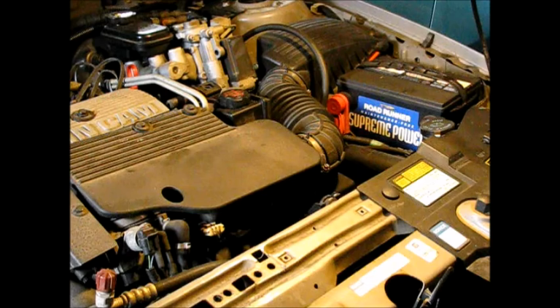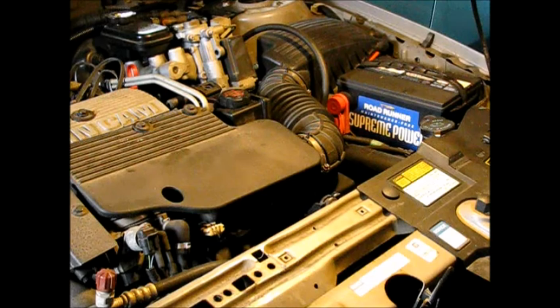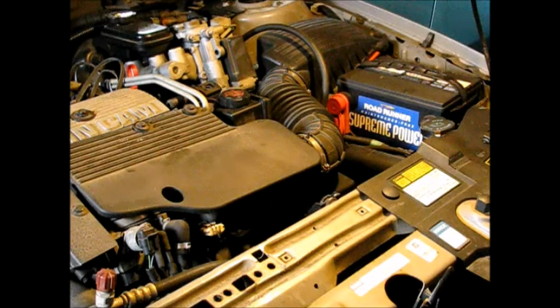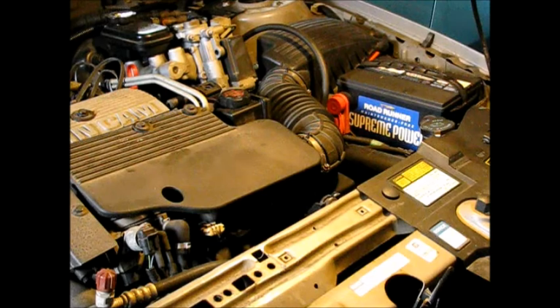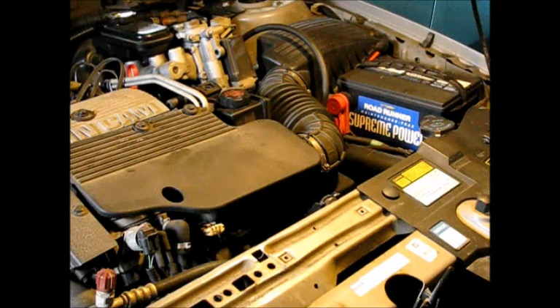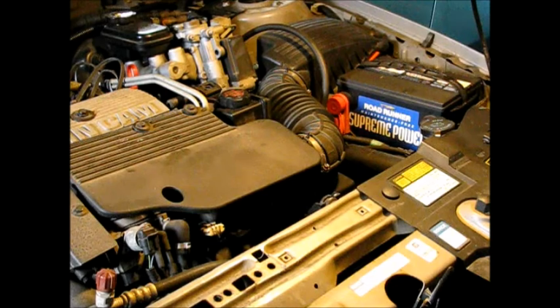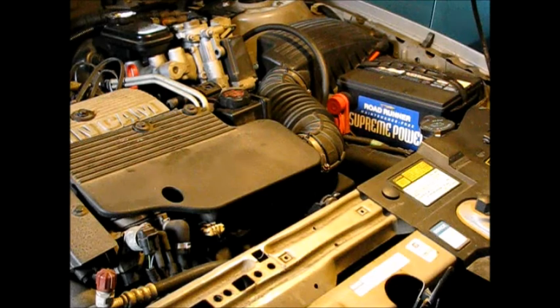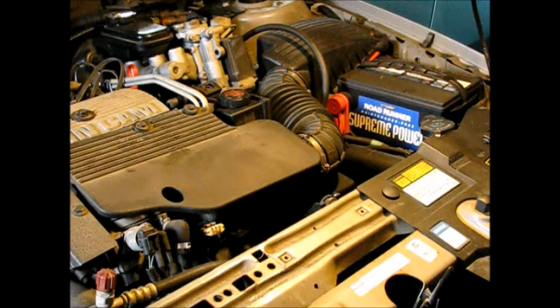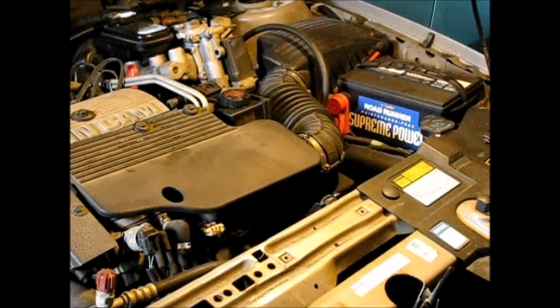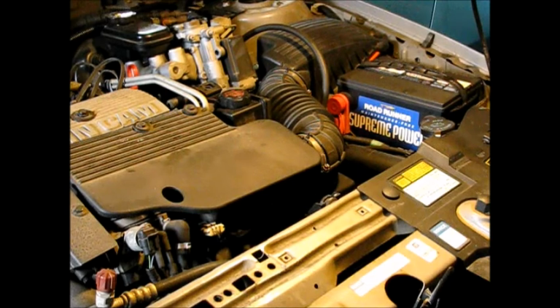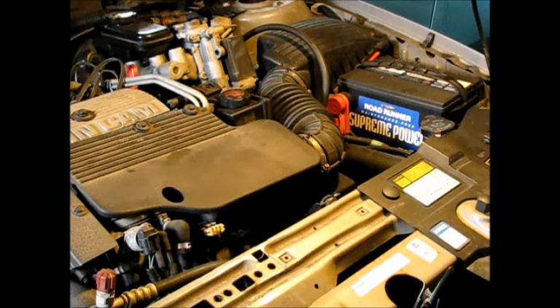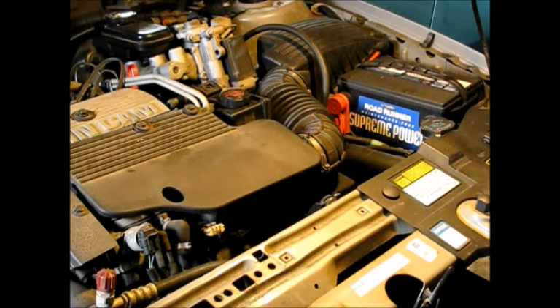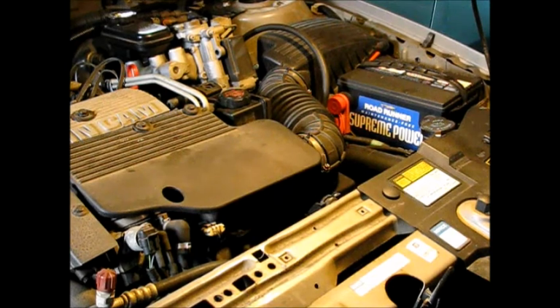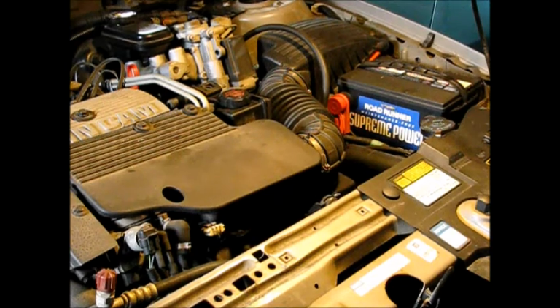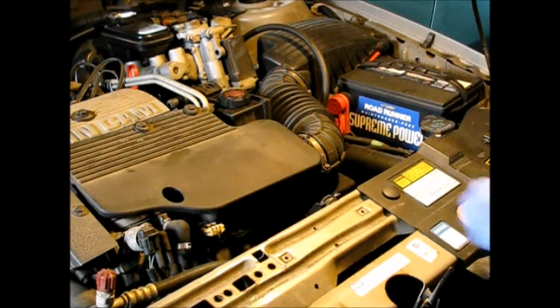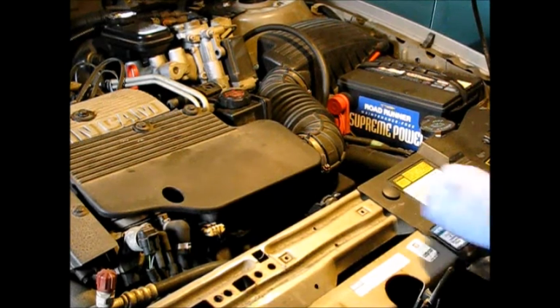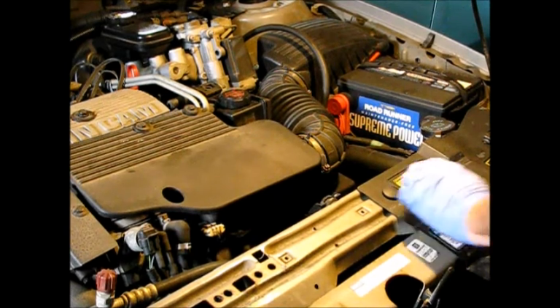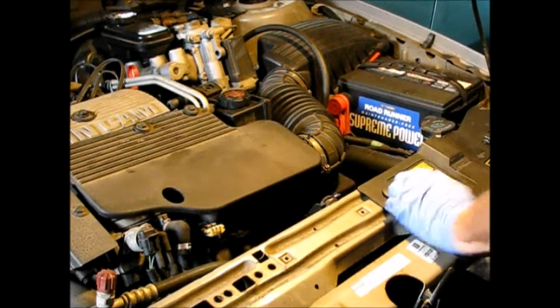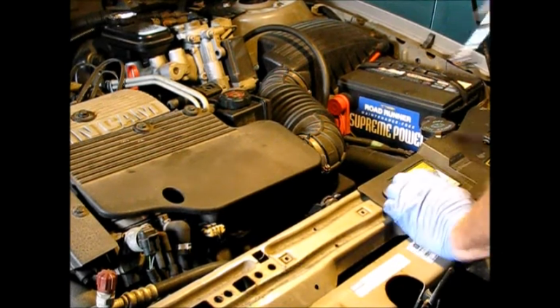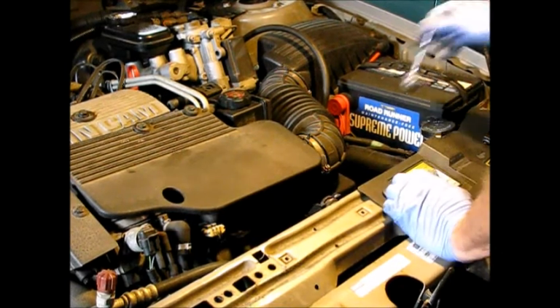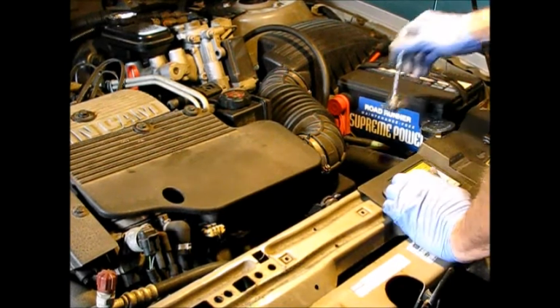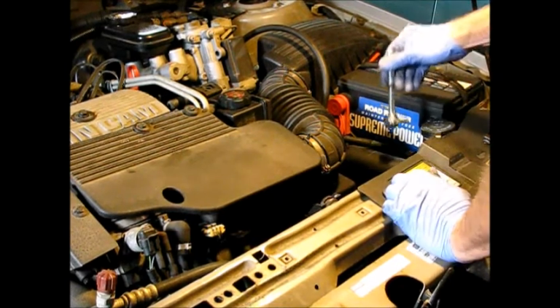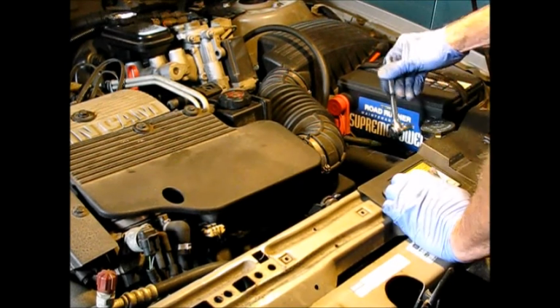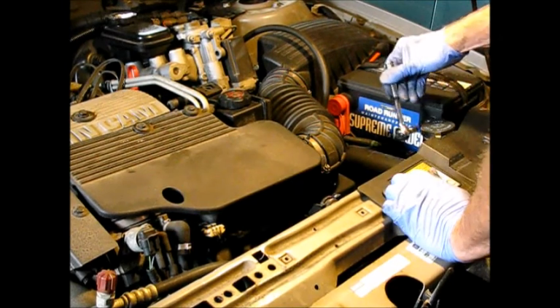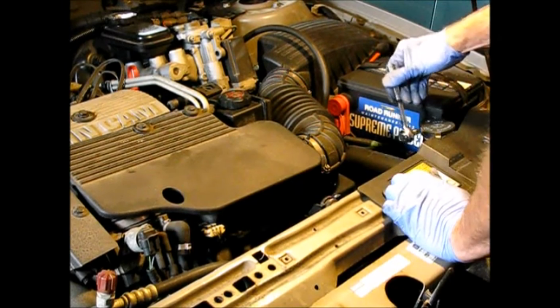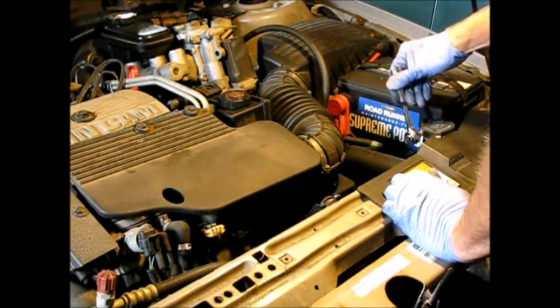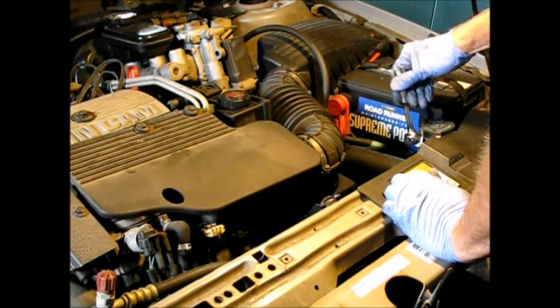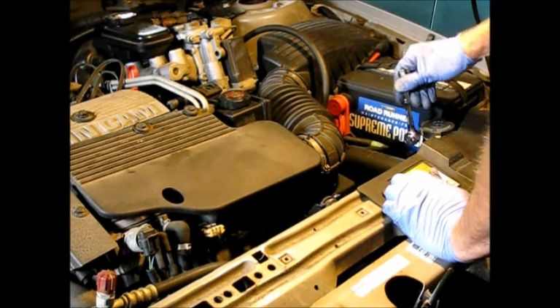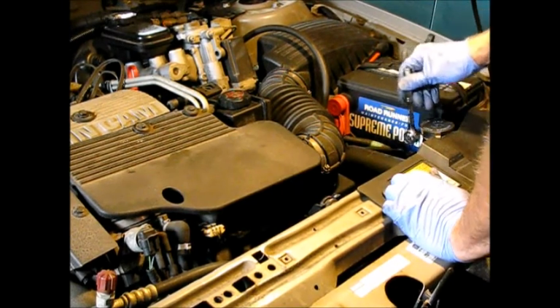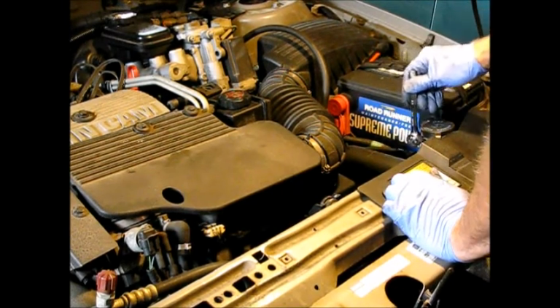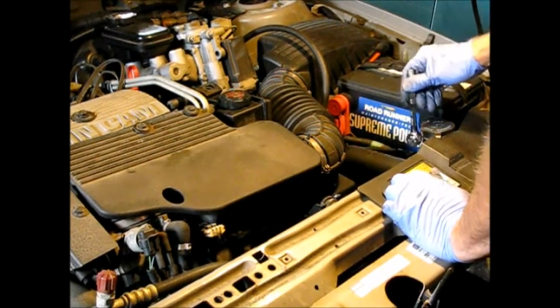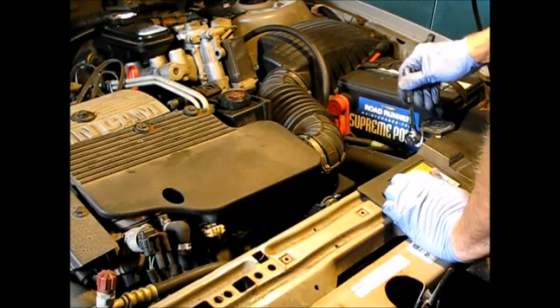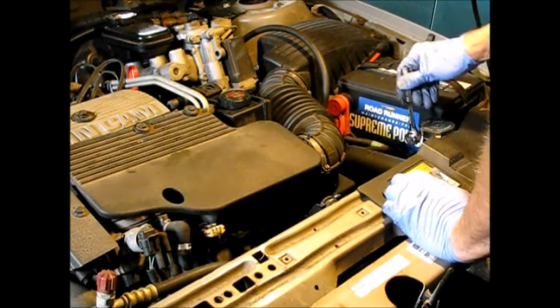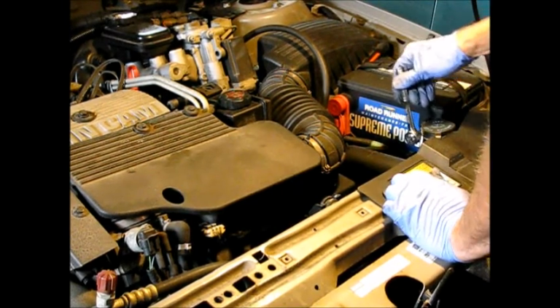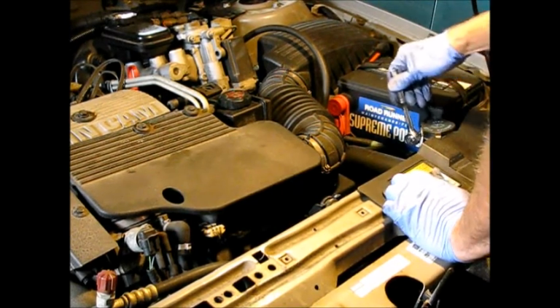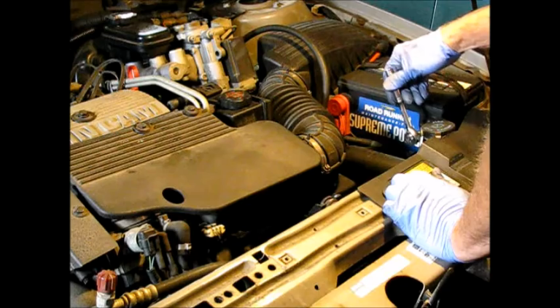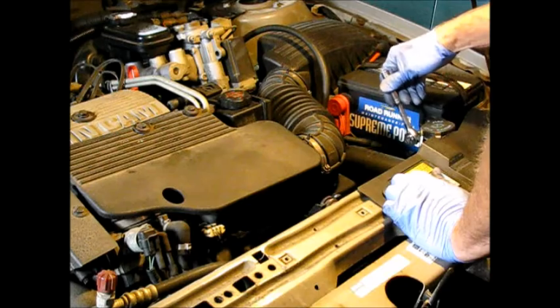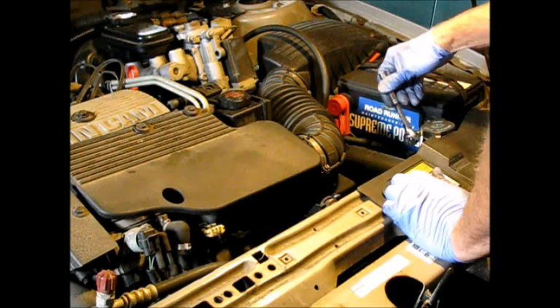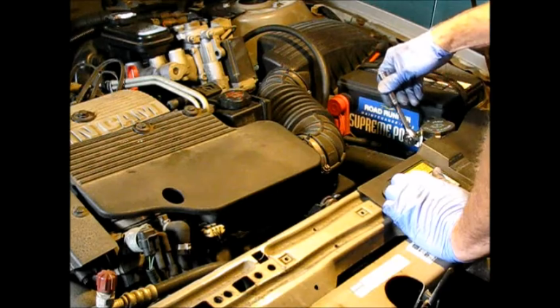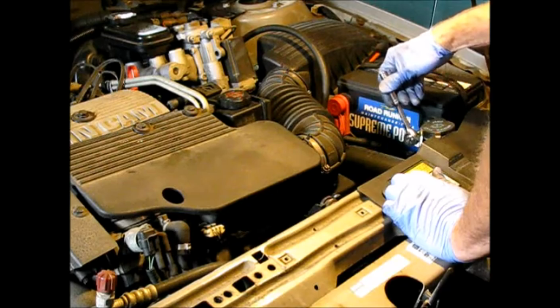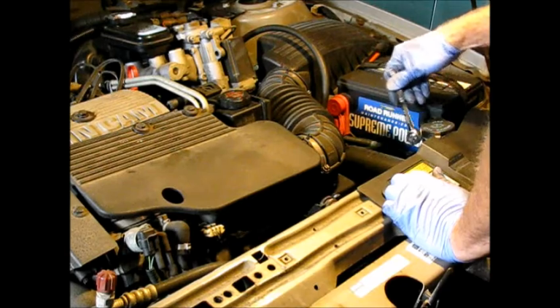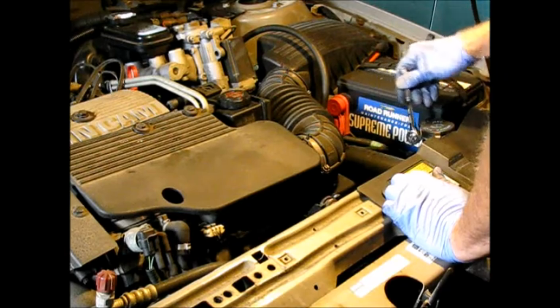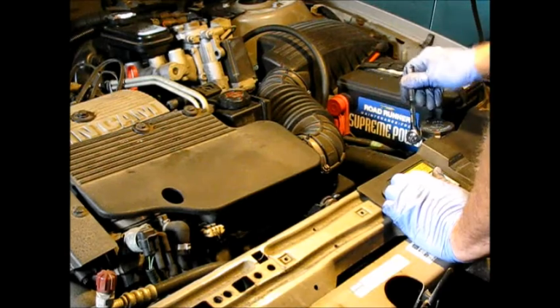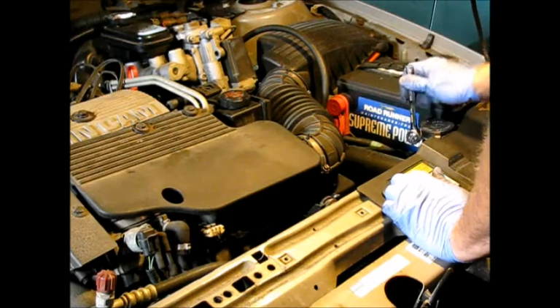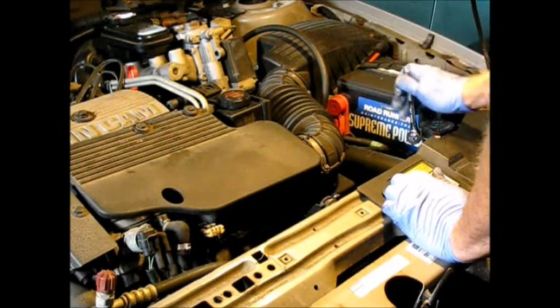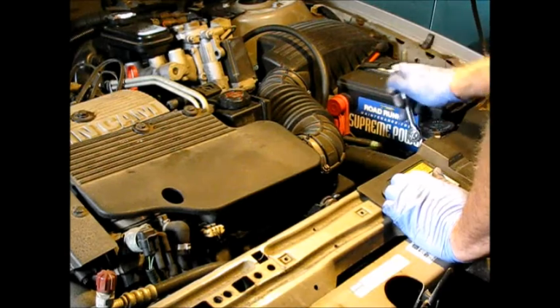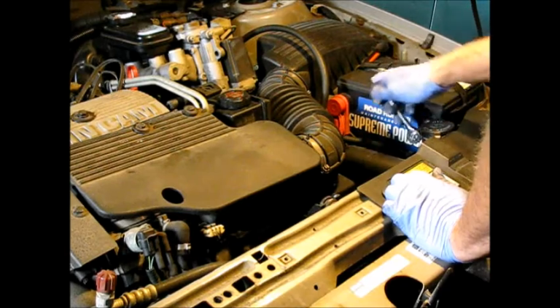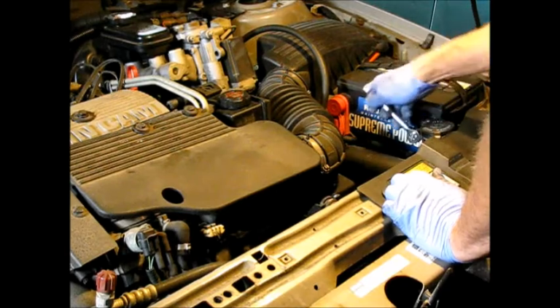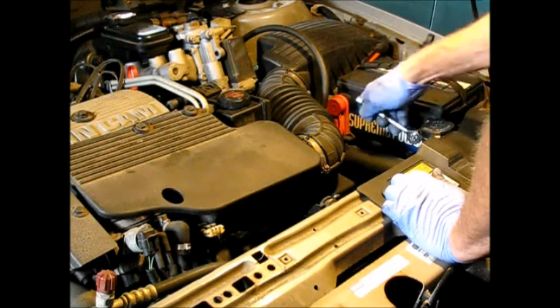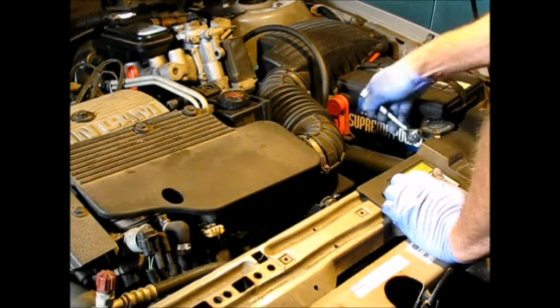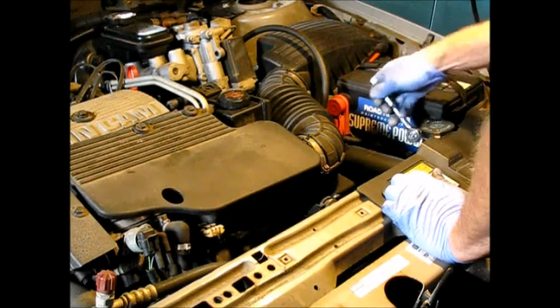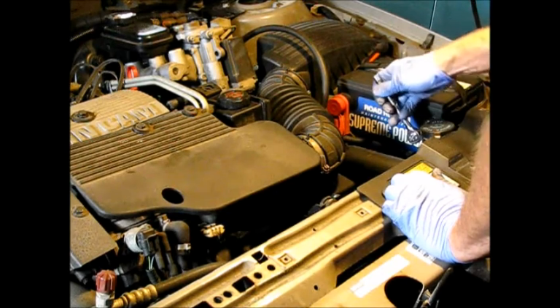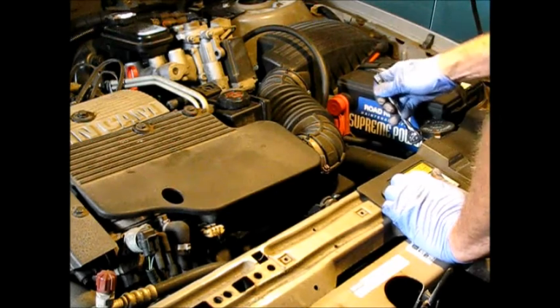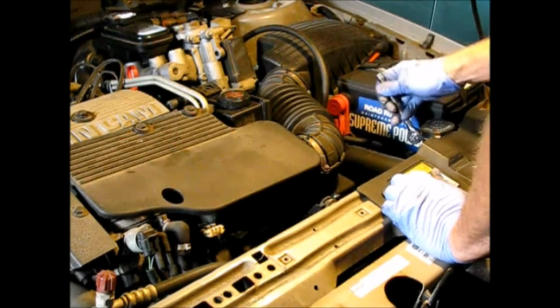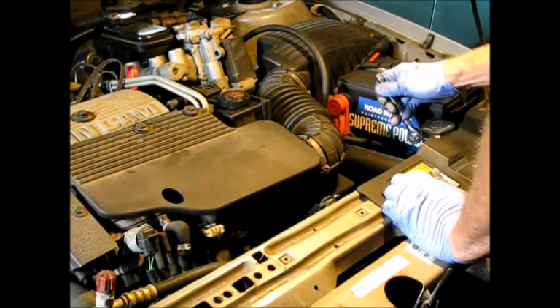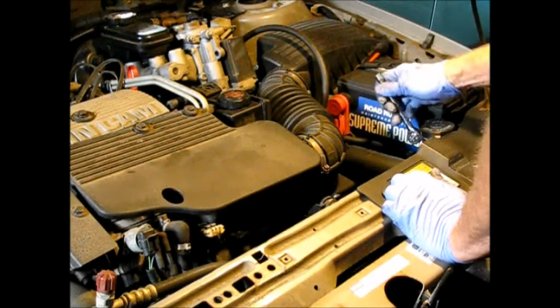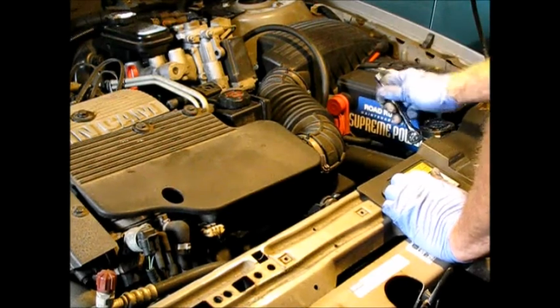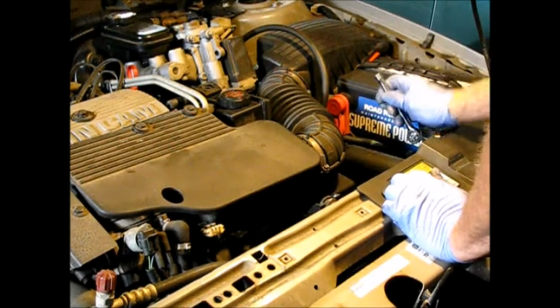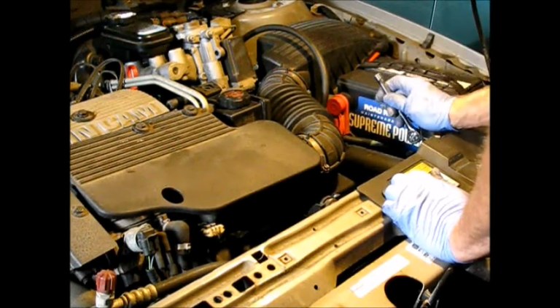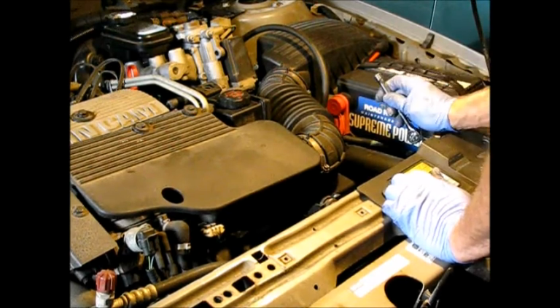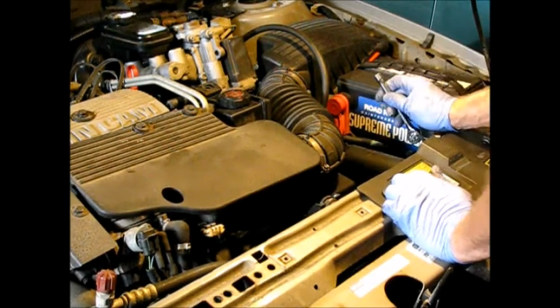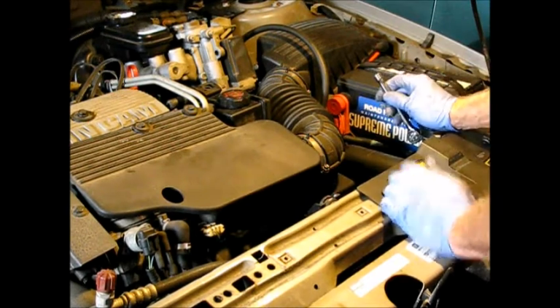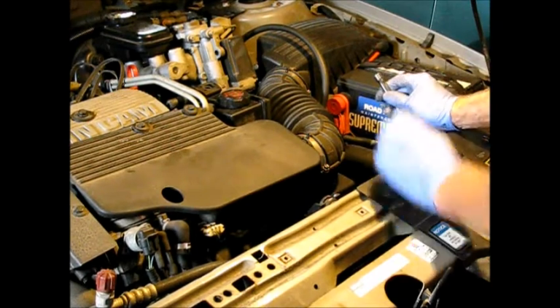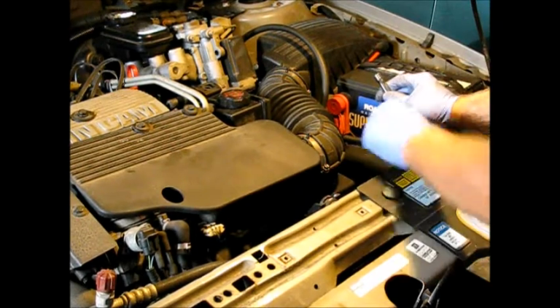Job one on the starter: always disconnect the battery. This car uses an 8mm.